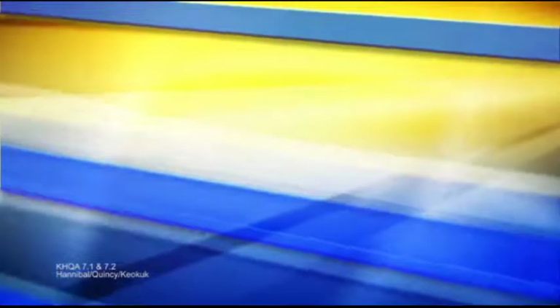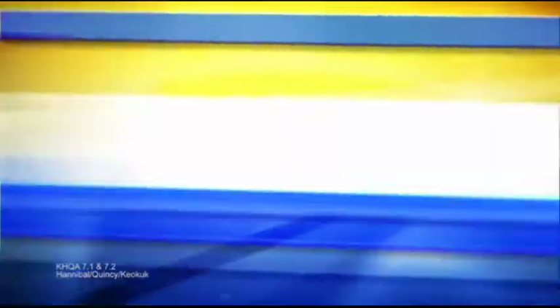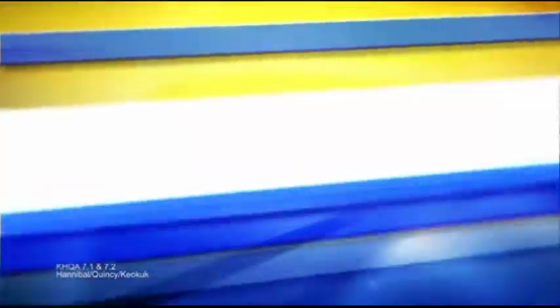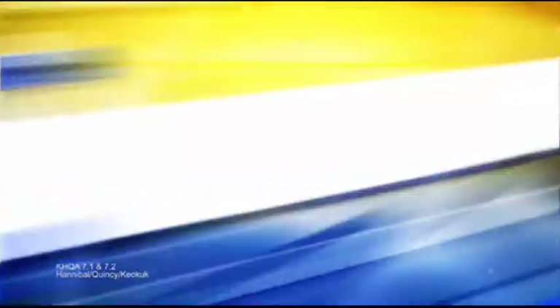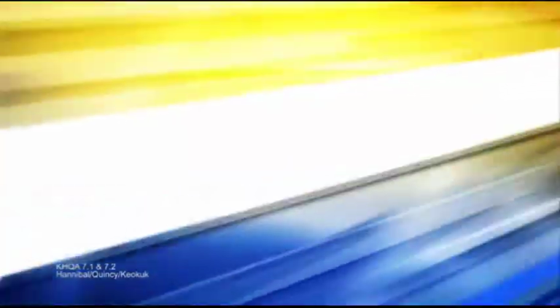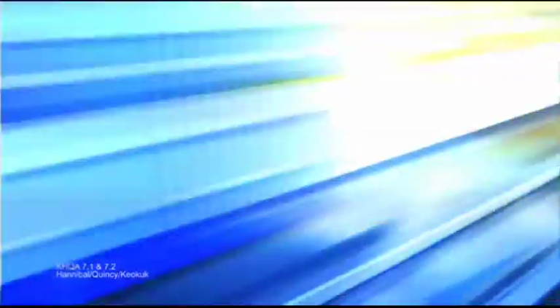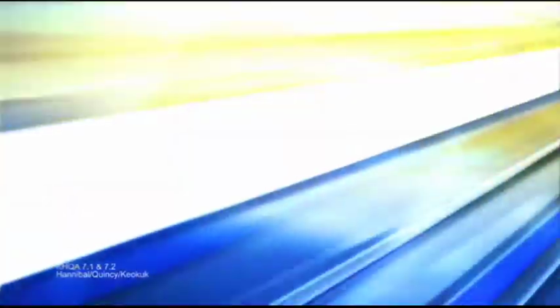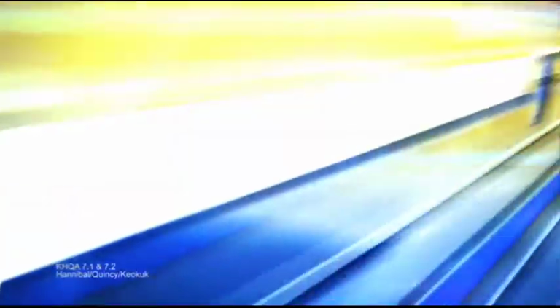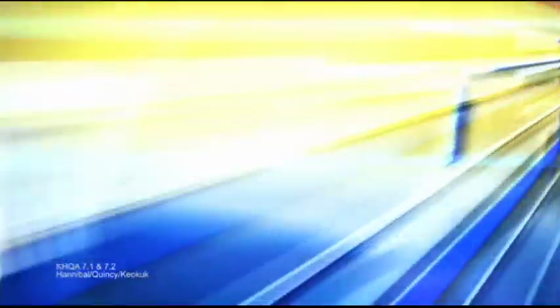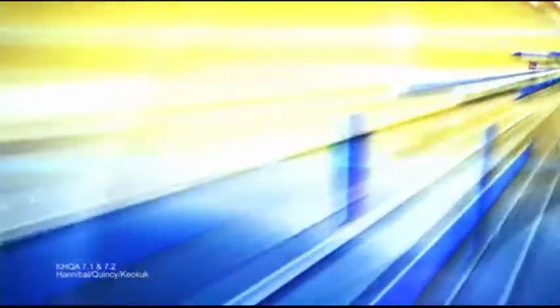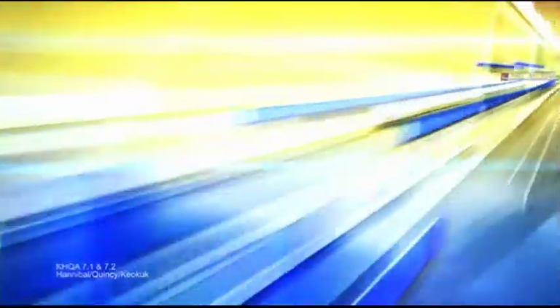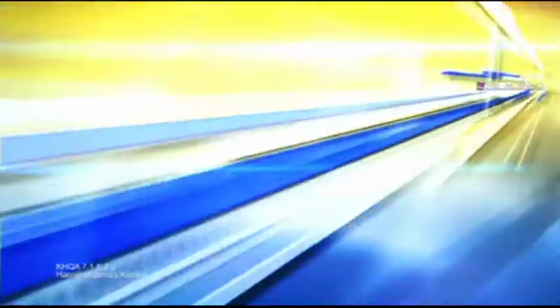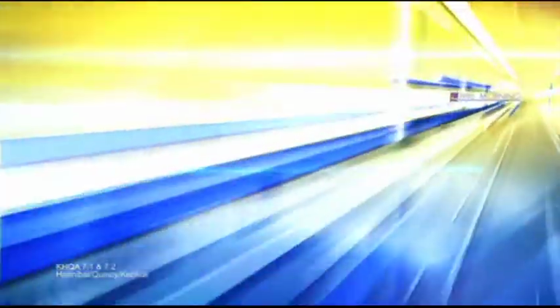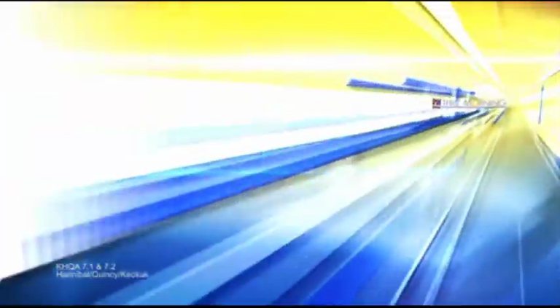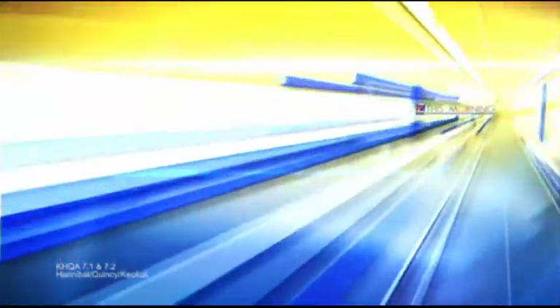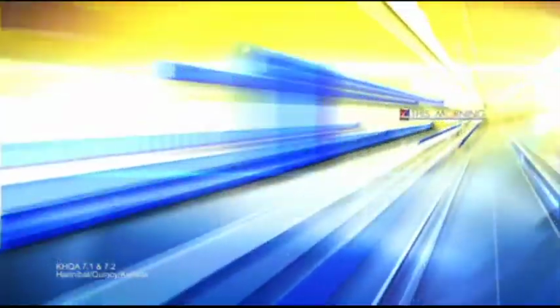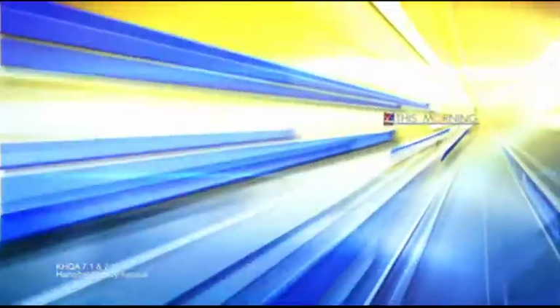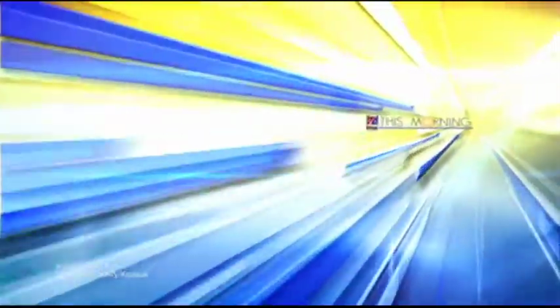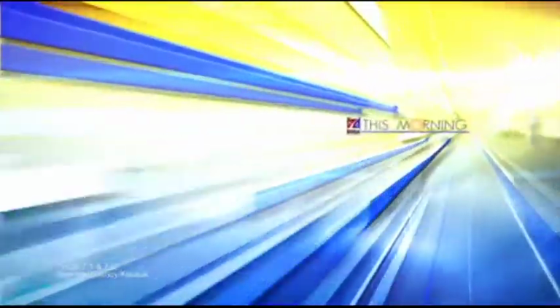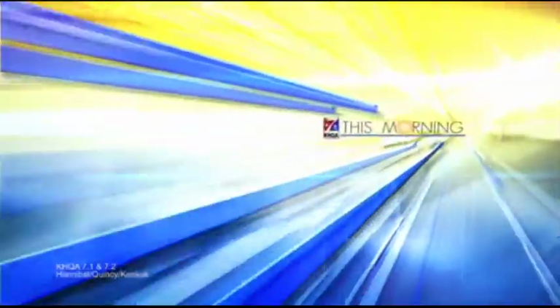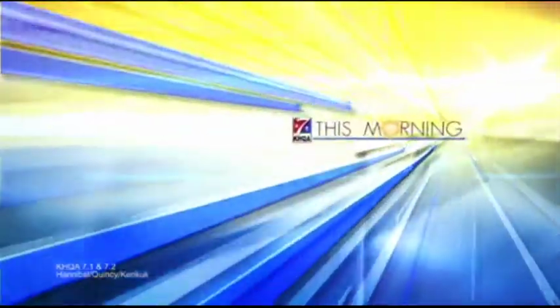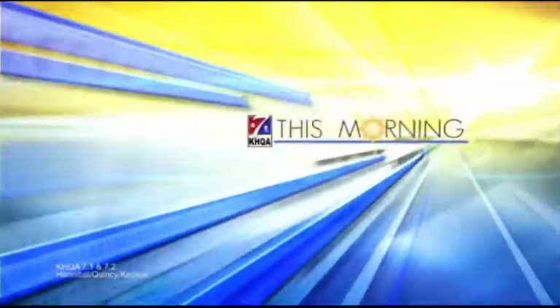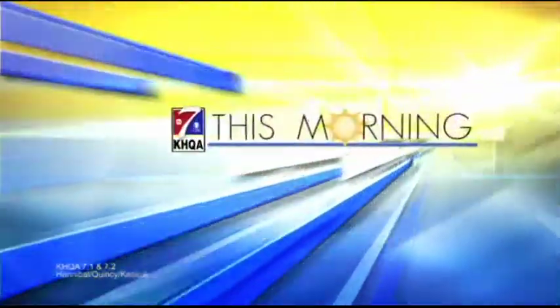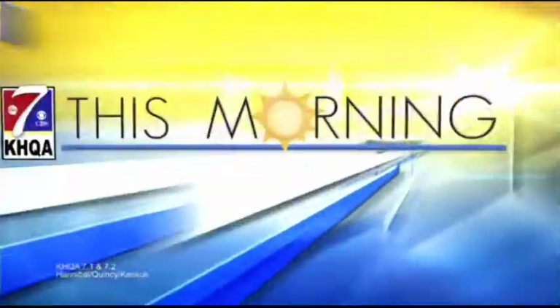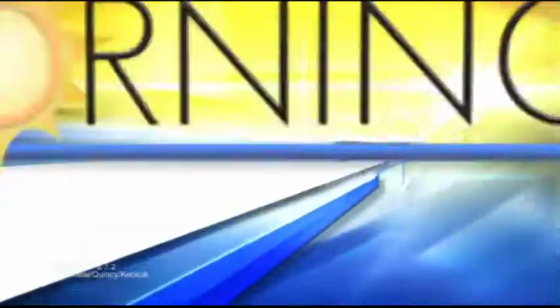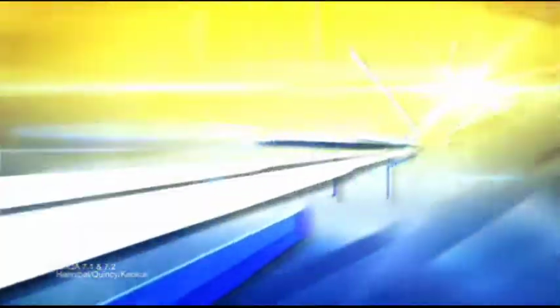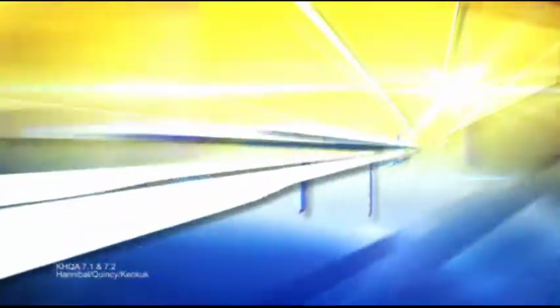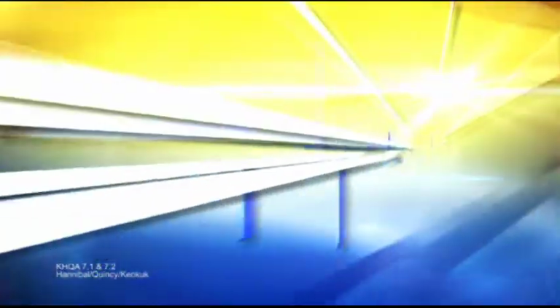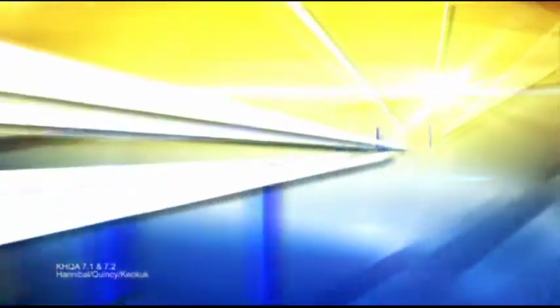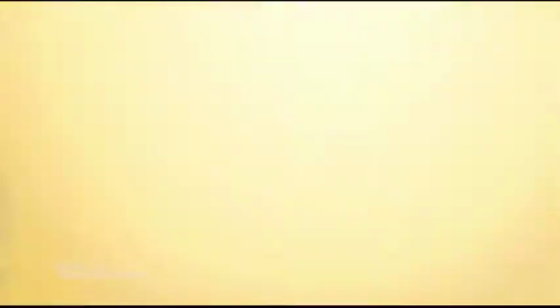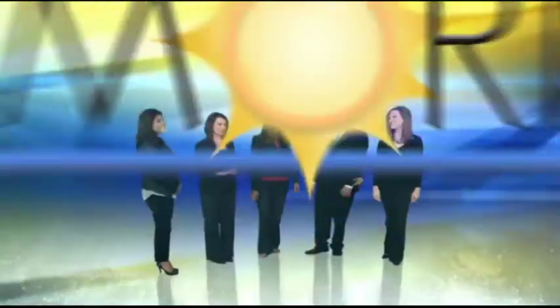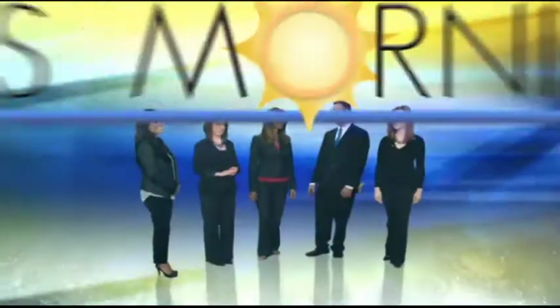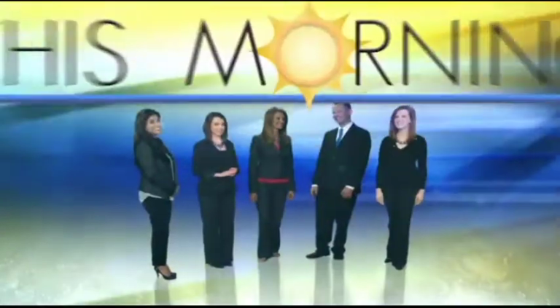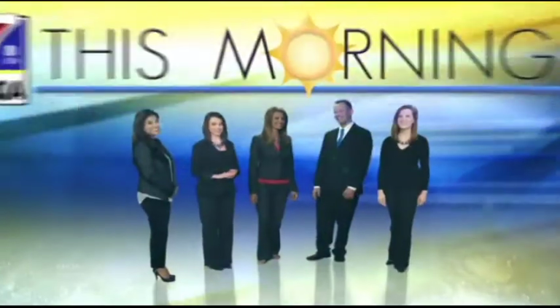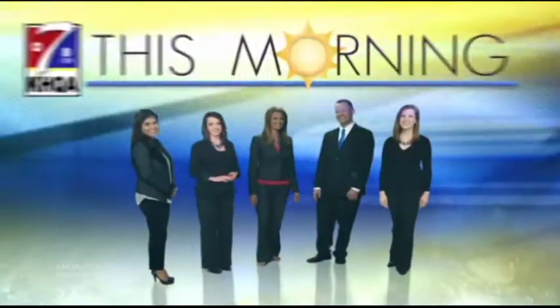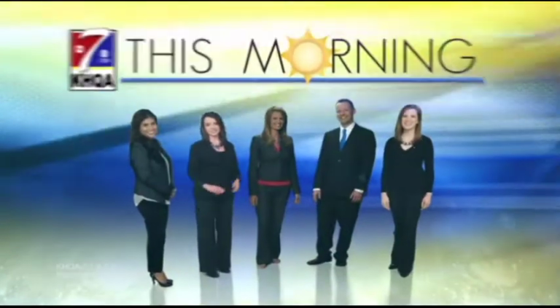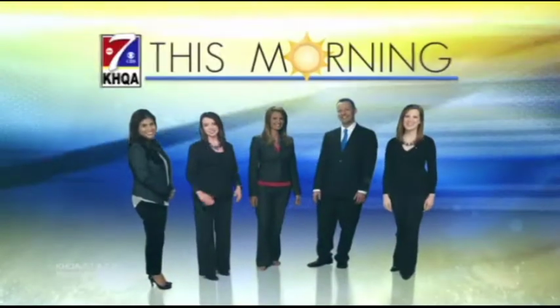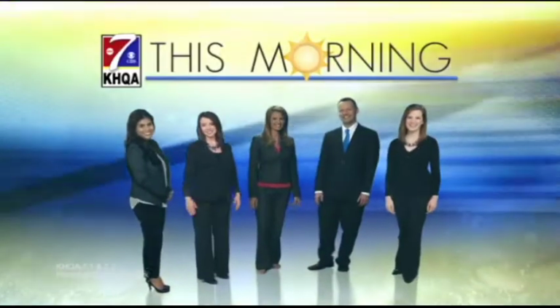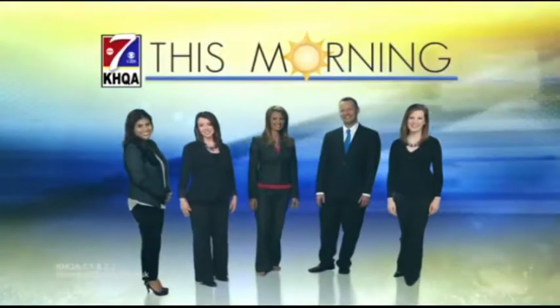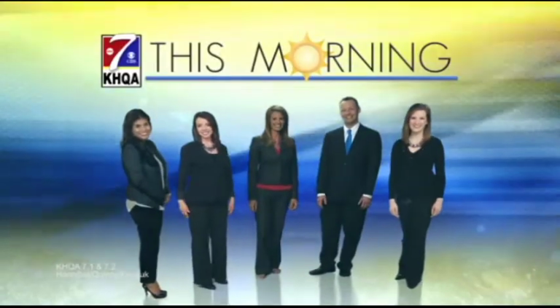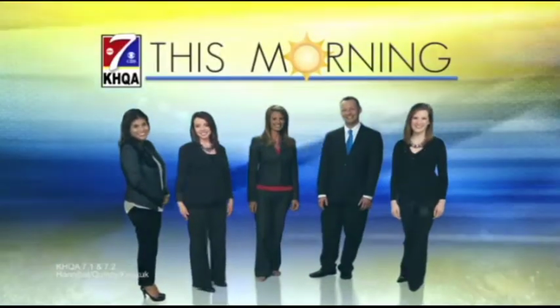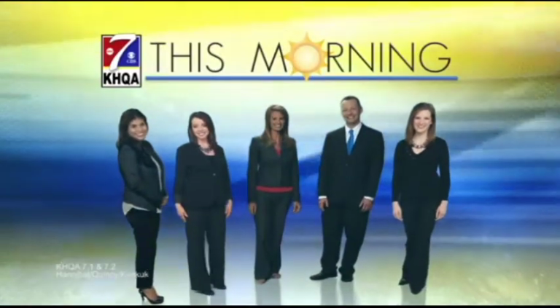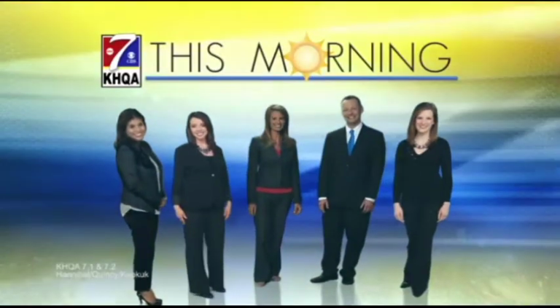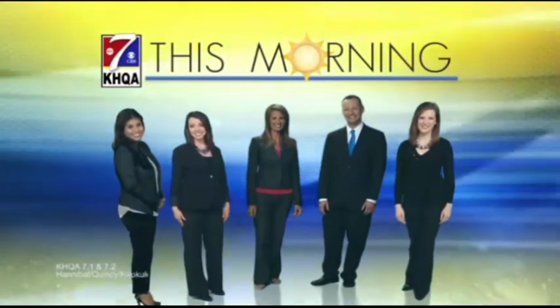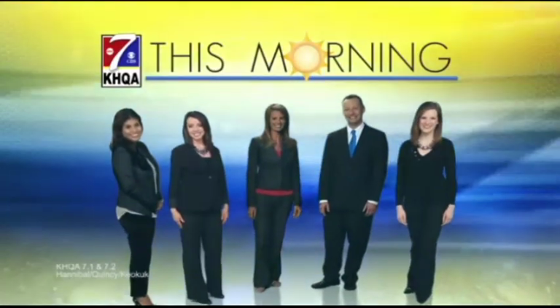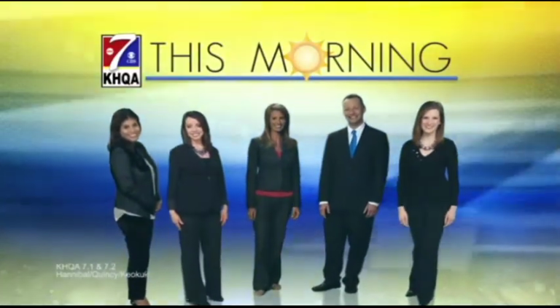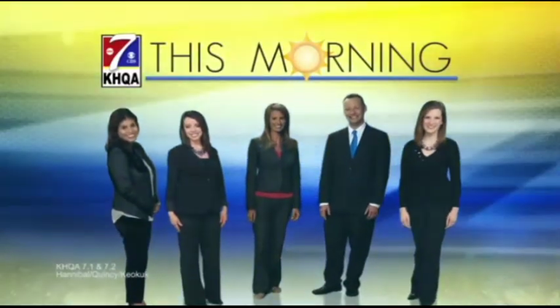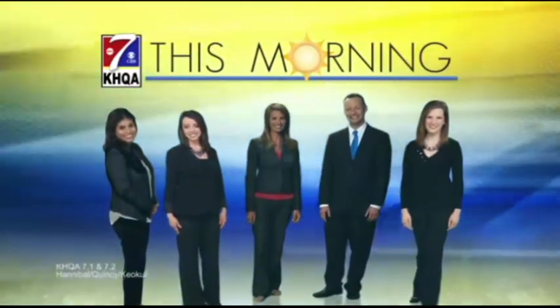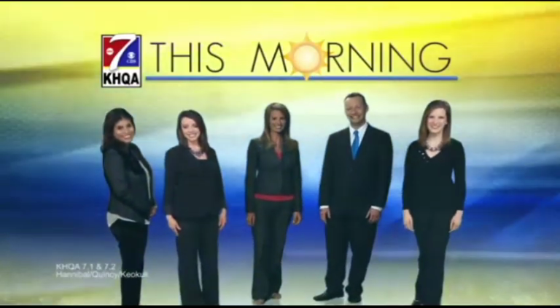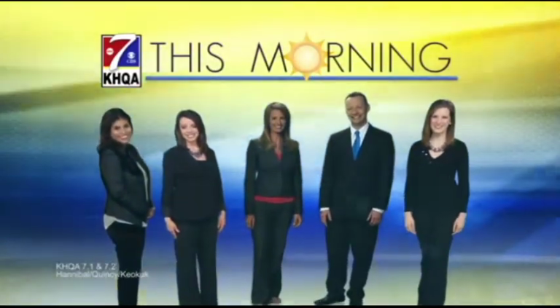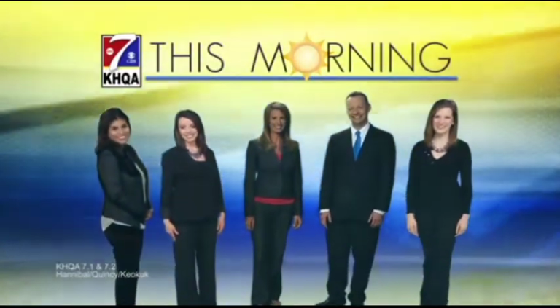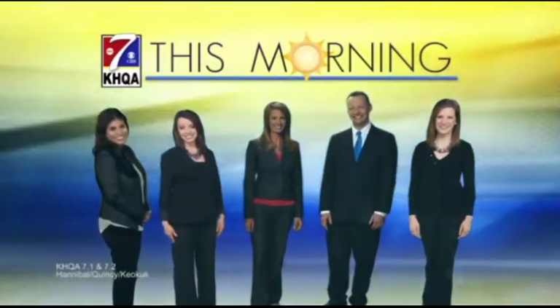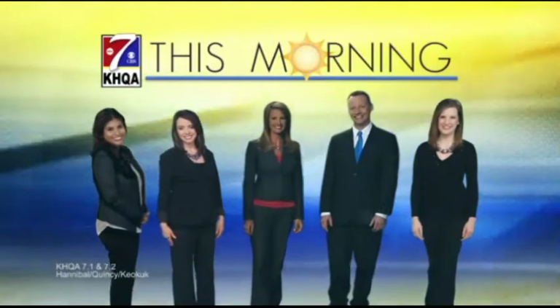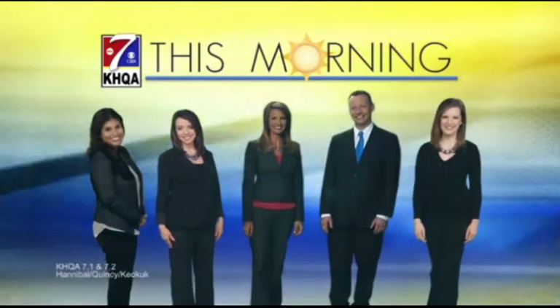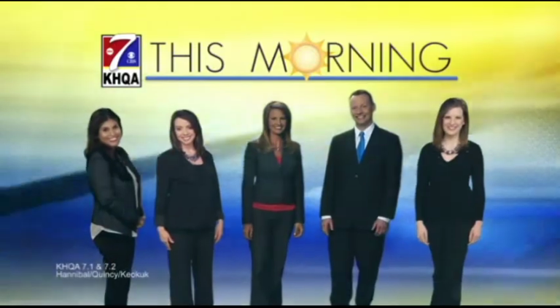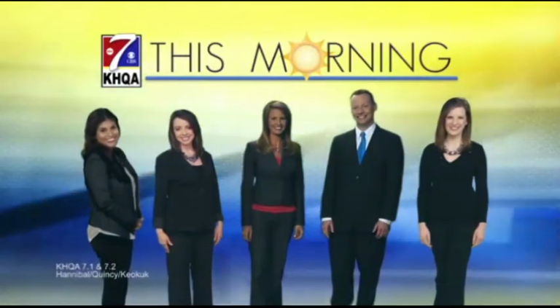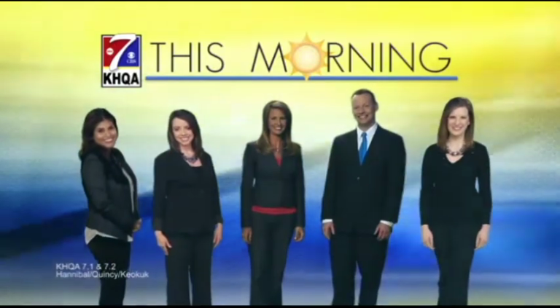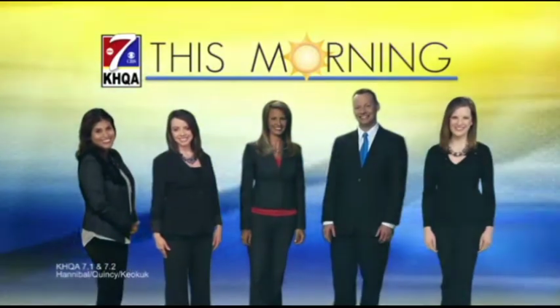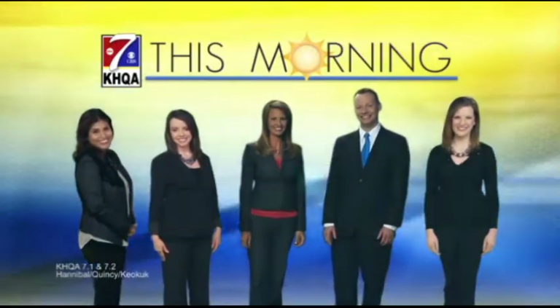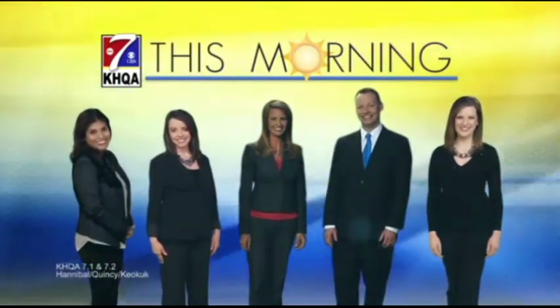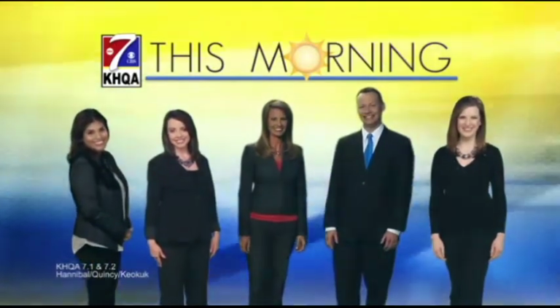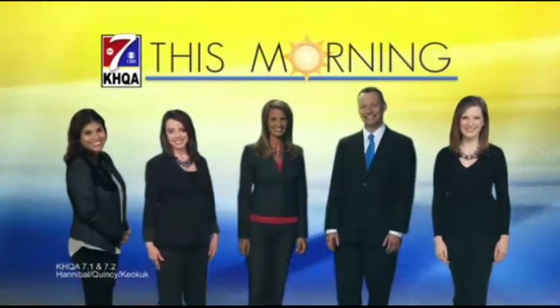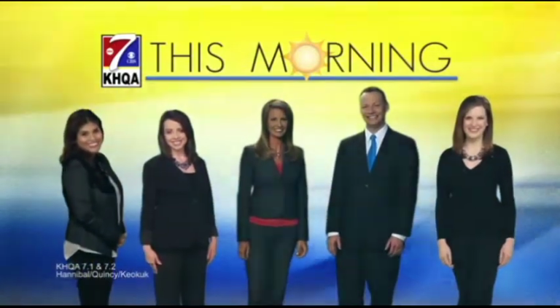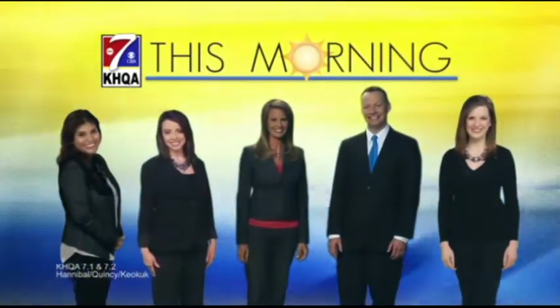Live from across the Tri-States, this is KHQA This Morning. It's your news now.